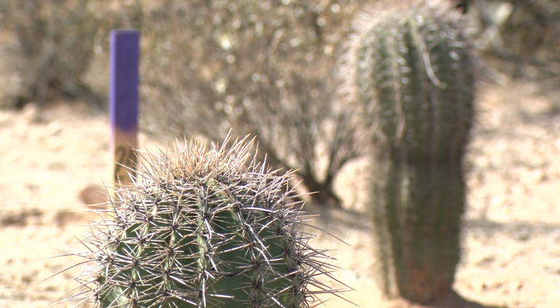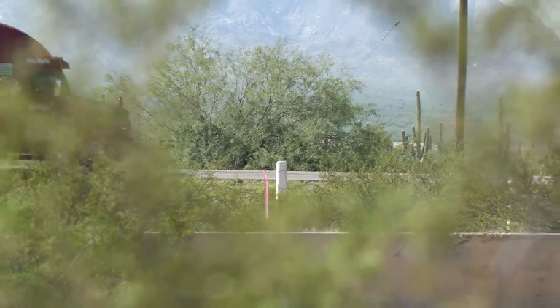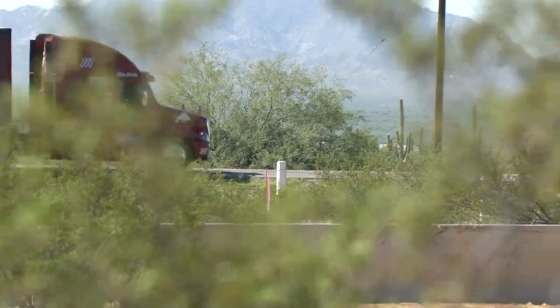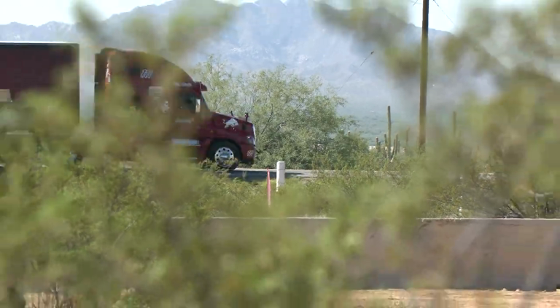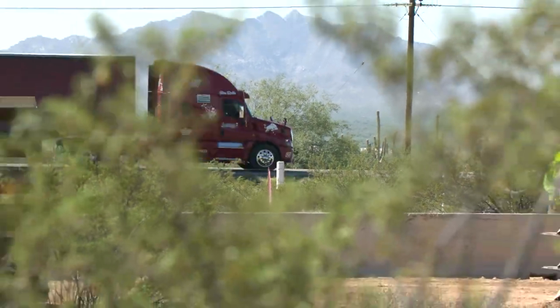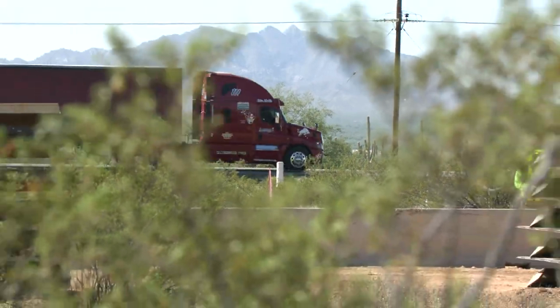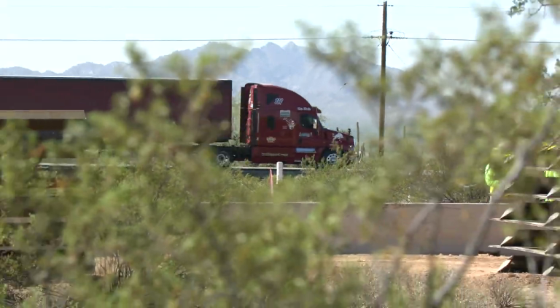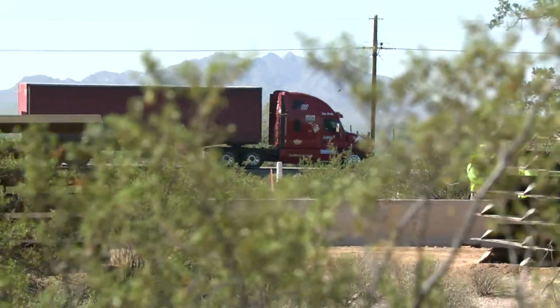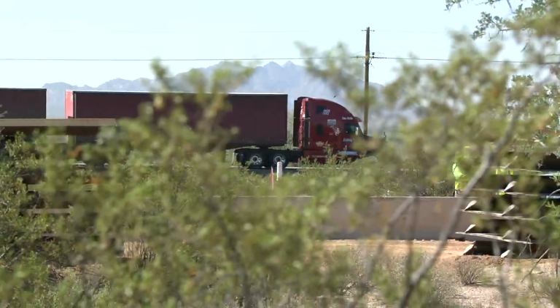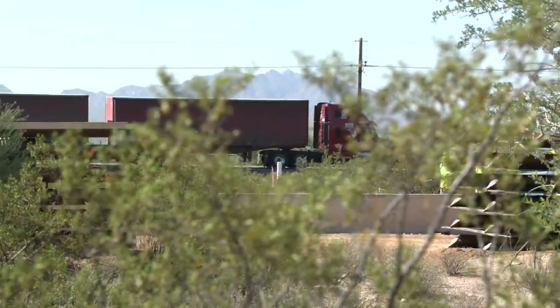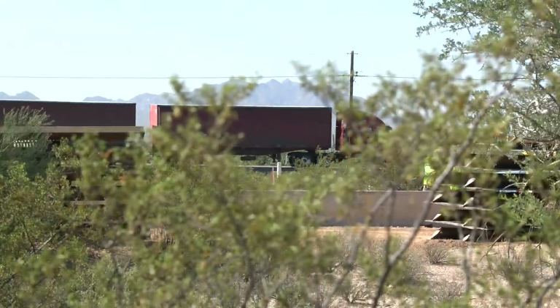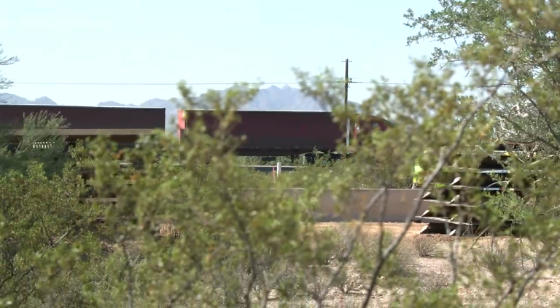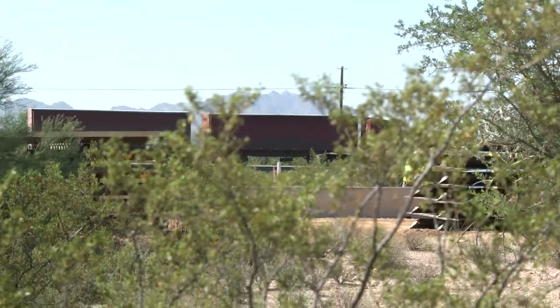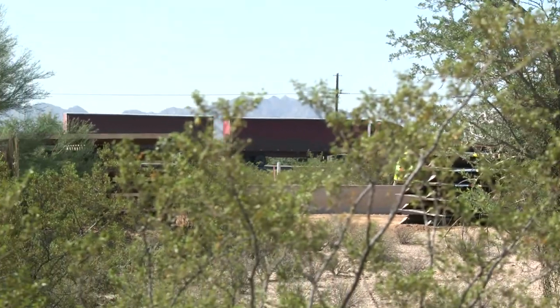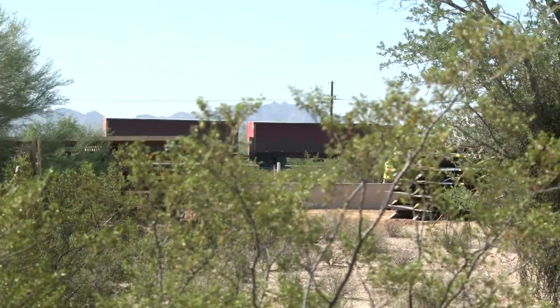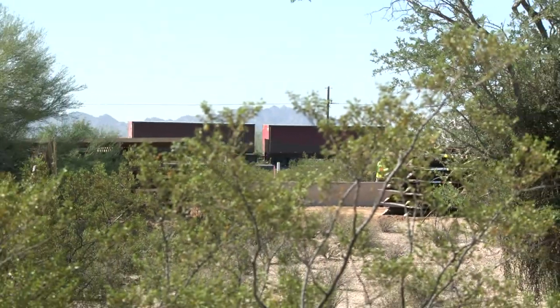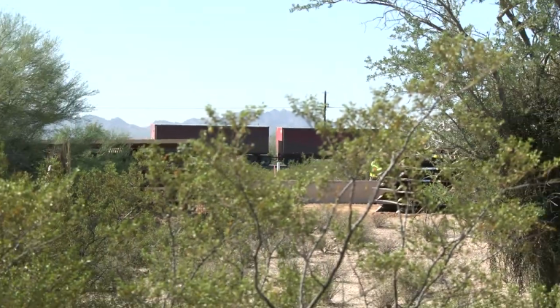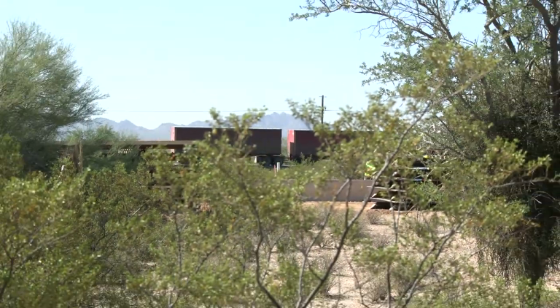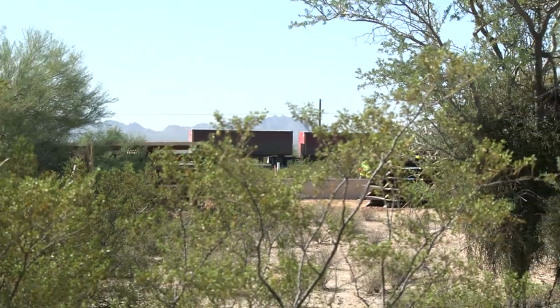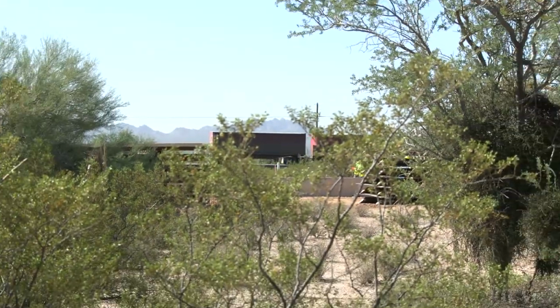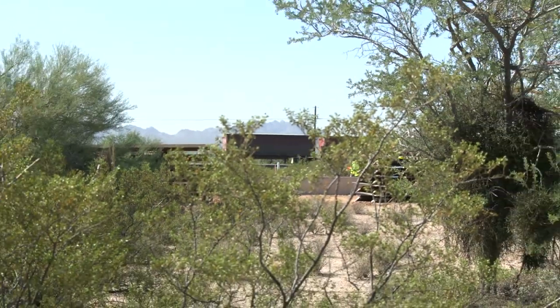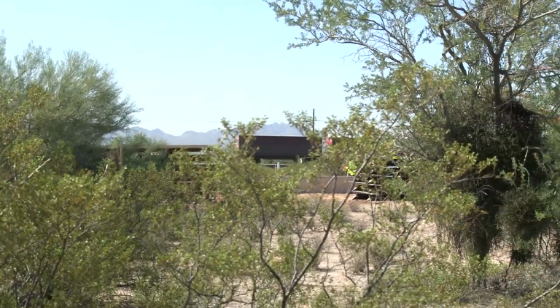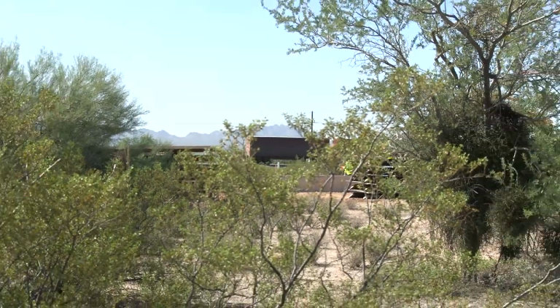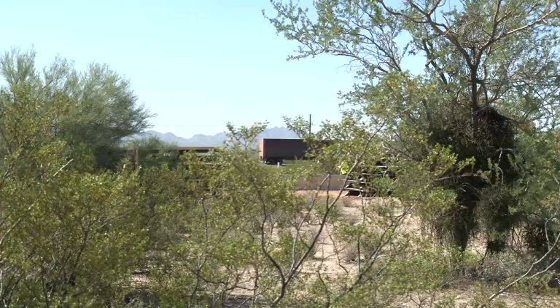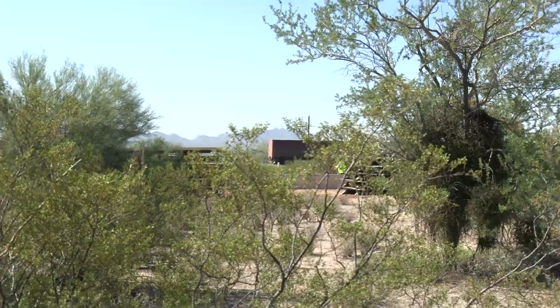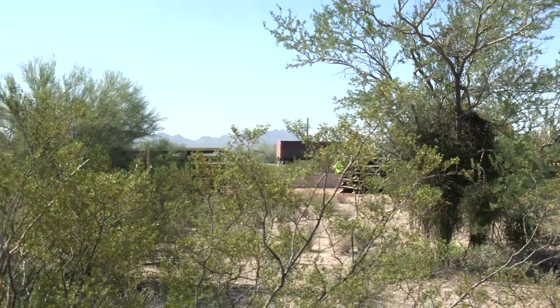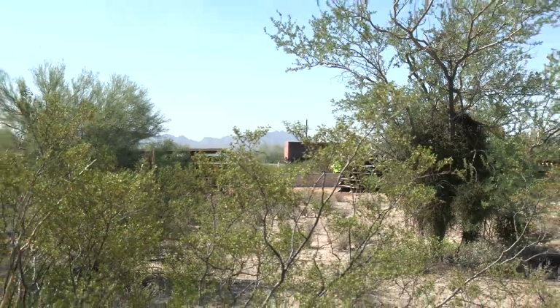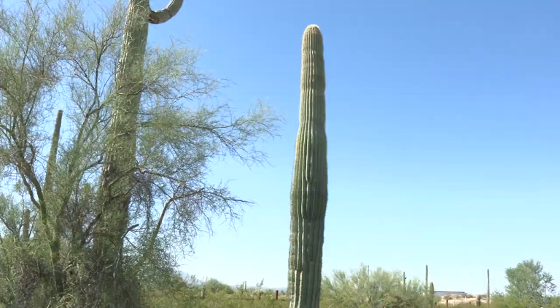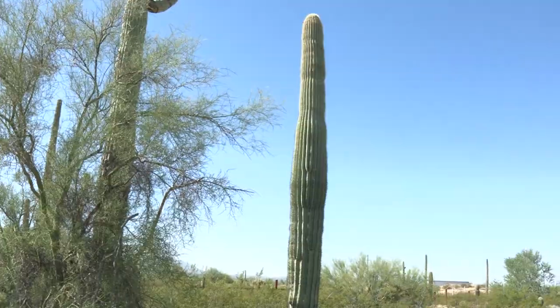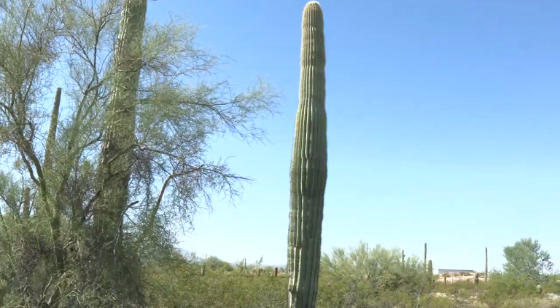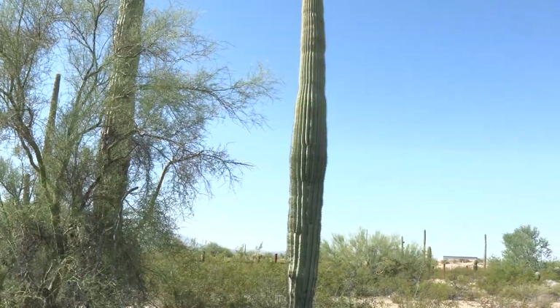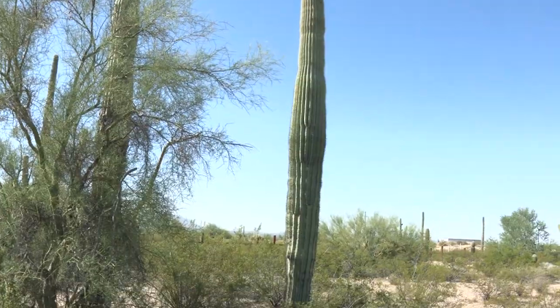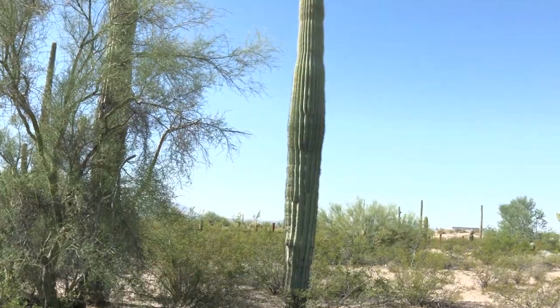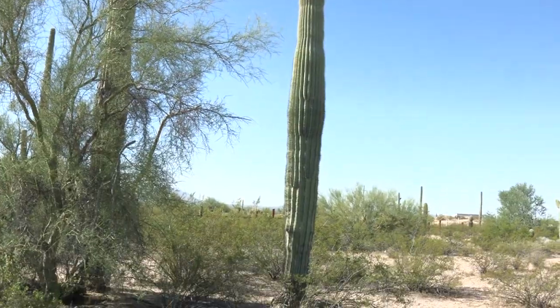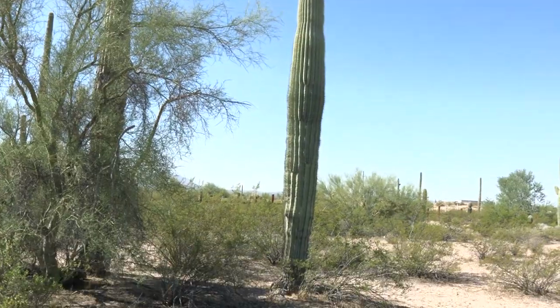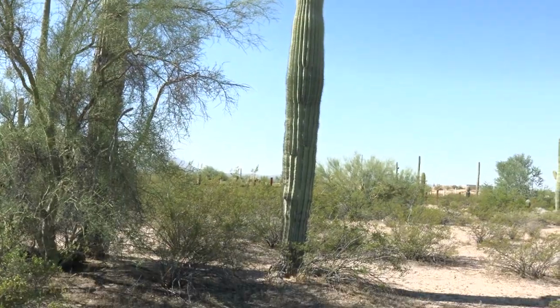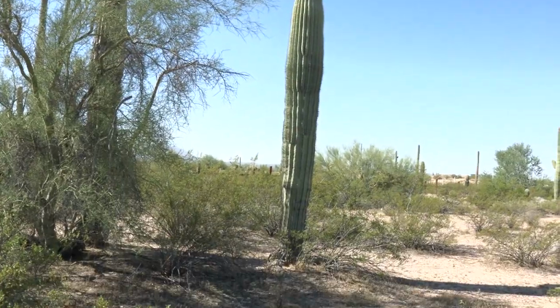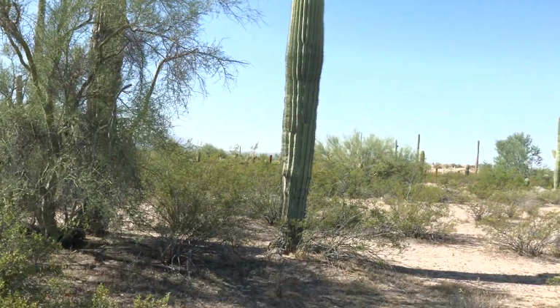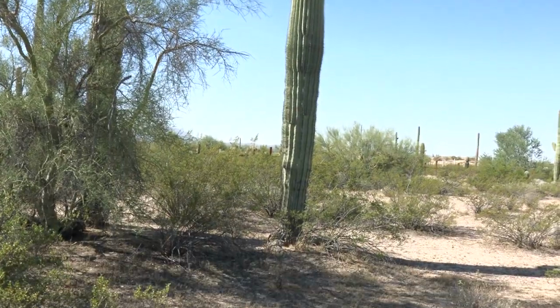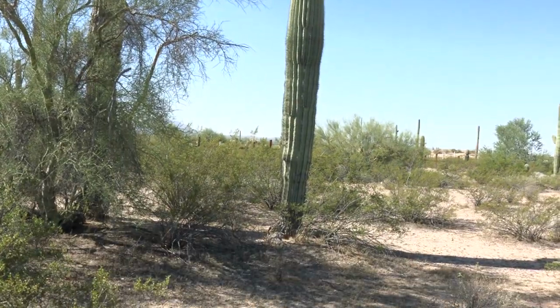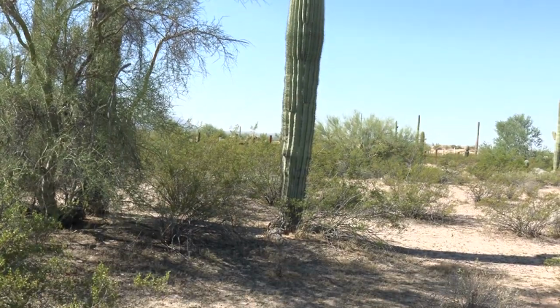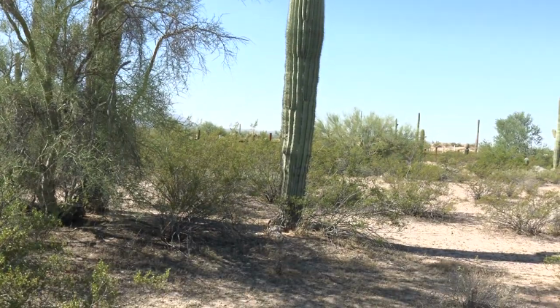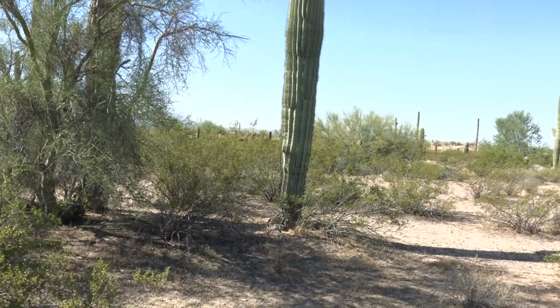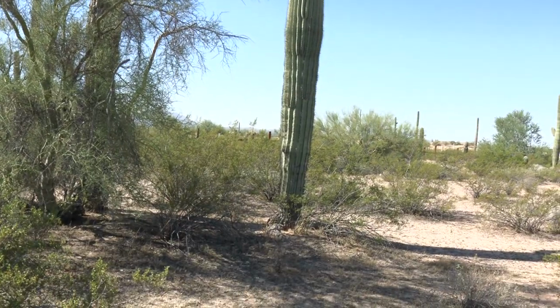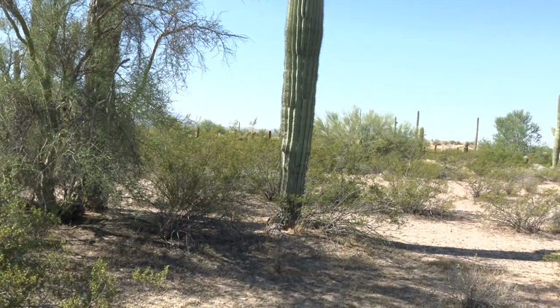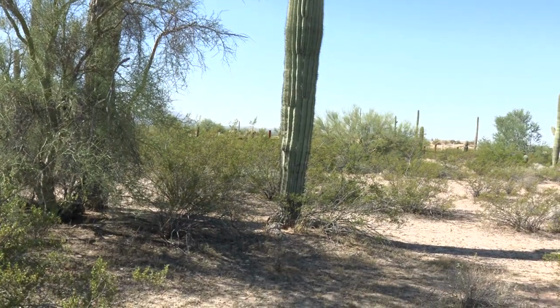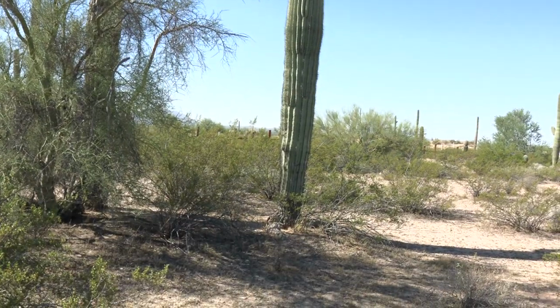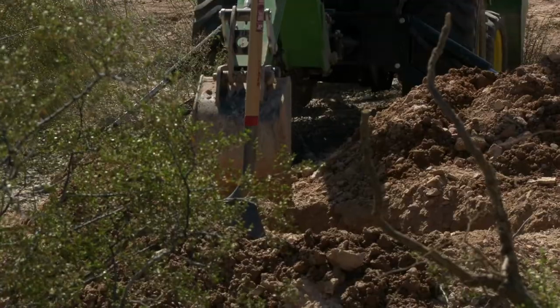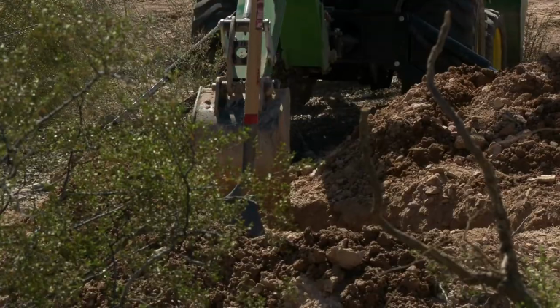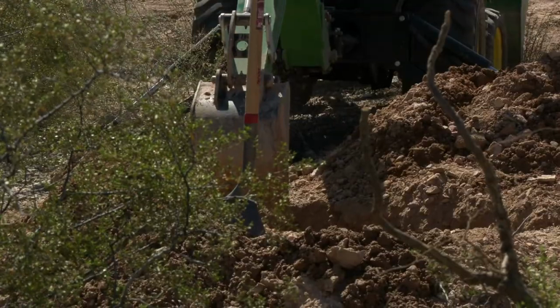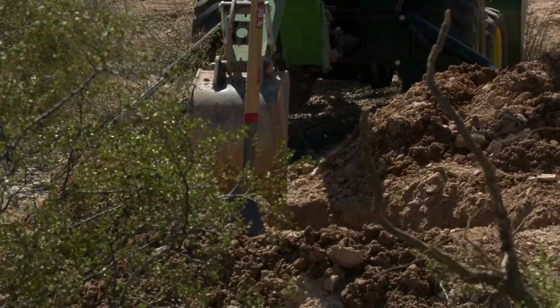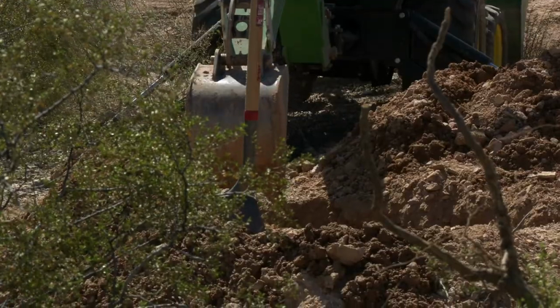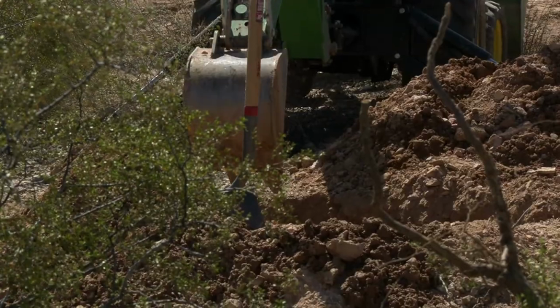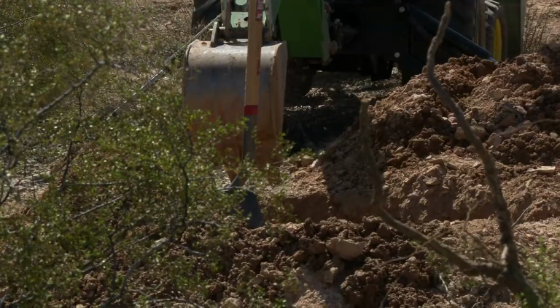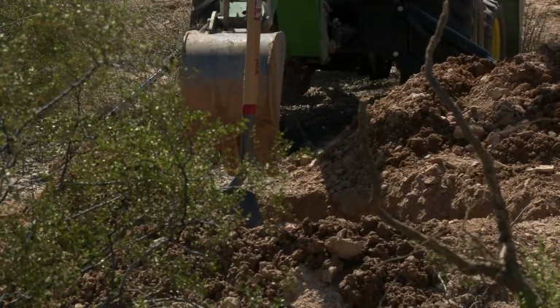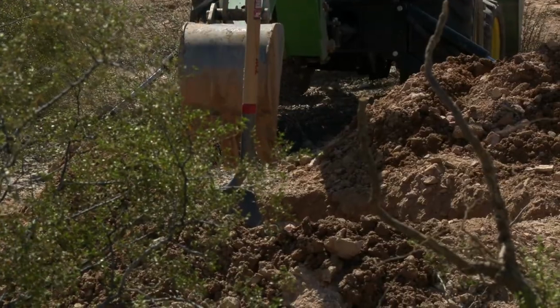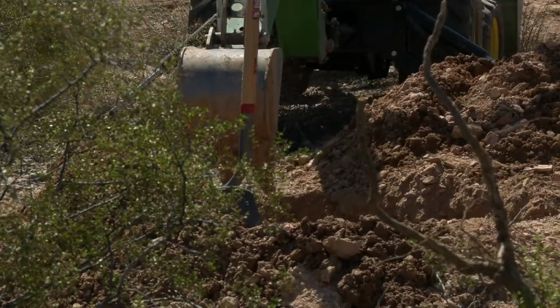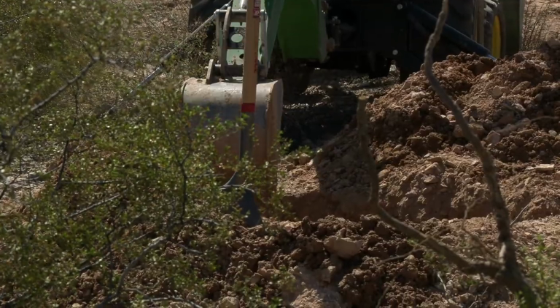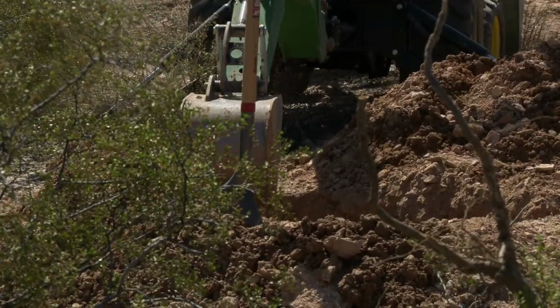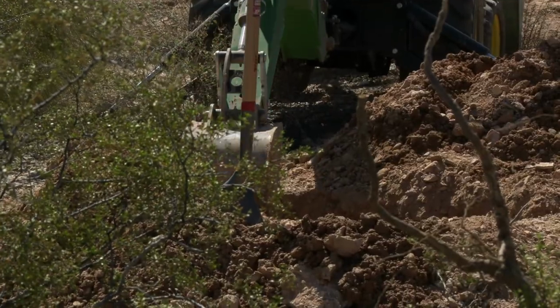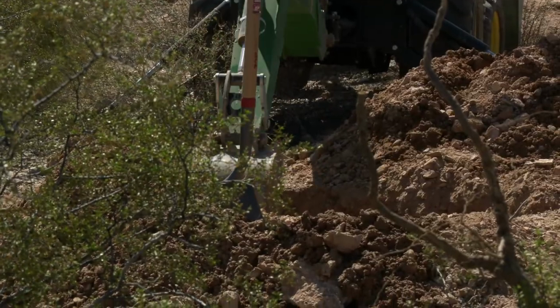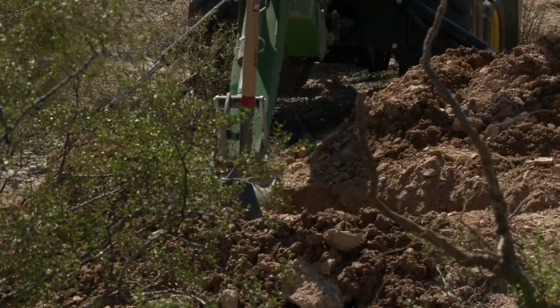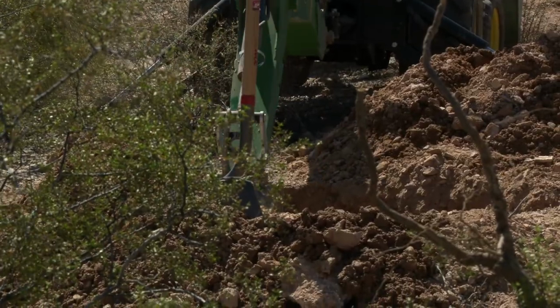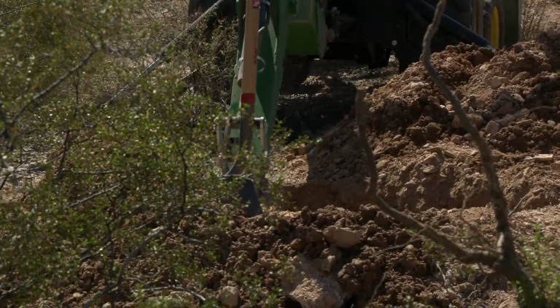Some people believe this construction is destroying the environment, killing the species the National Monument was designated to protect.